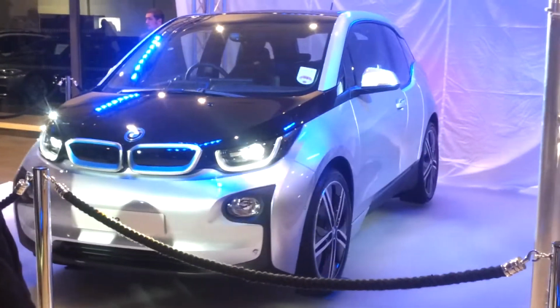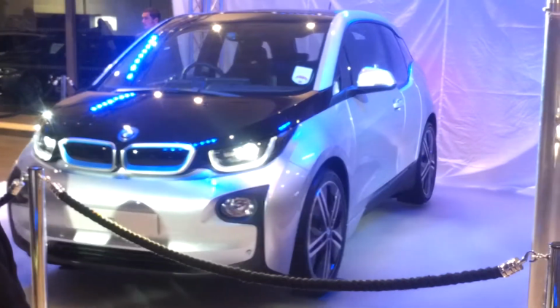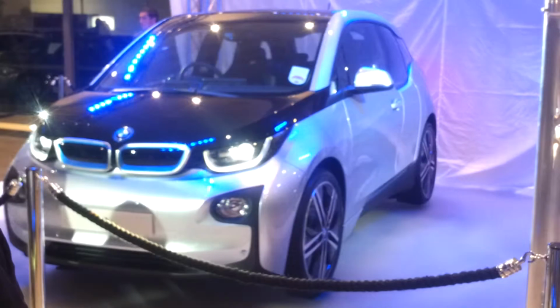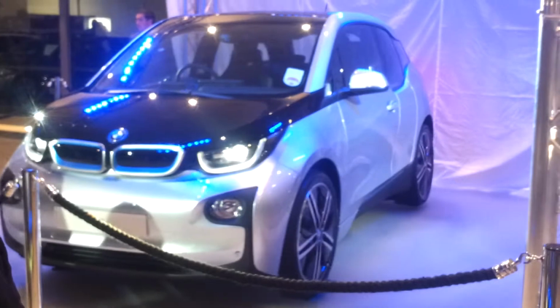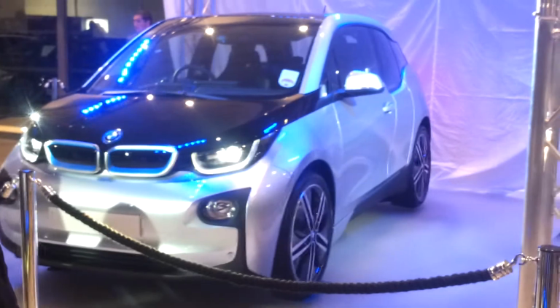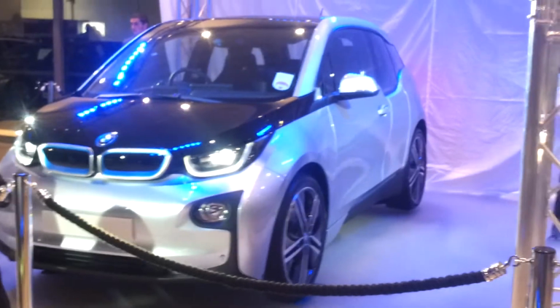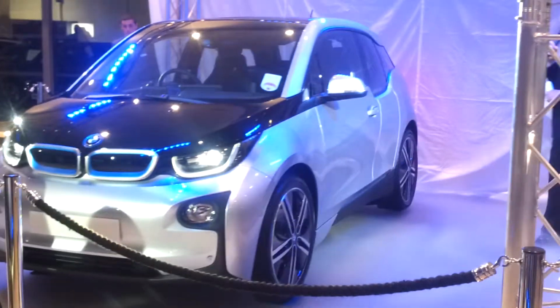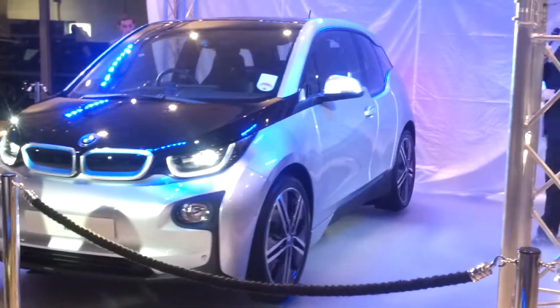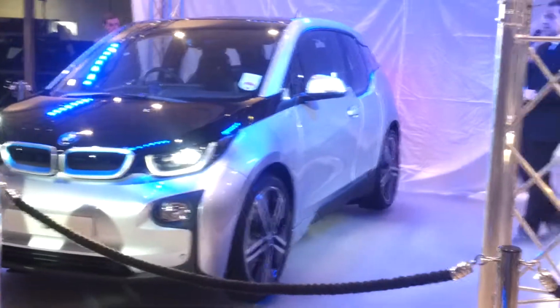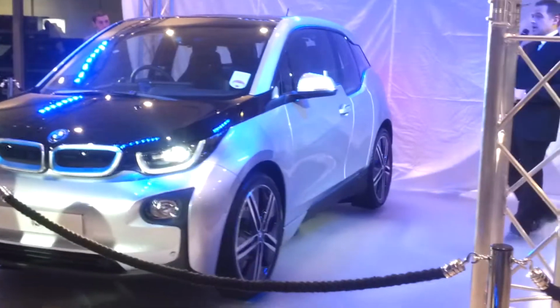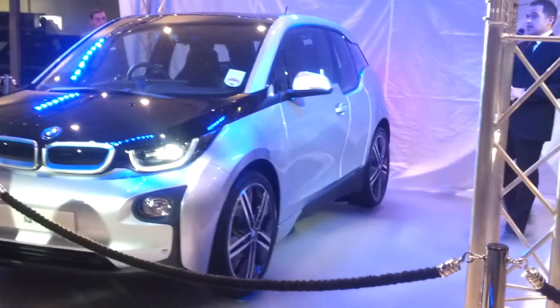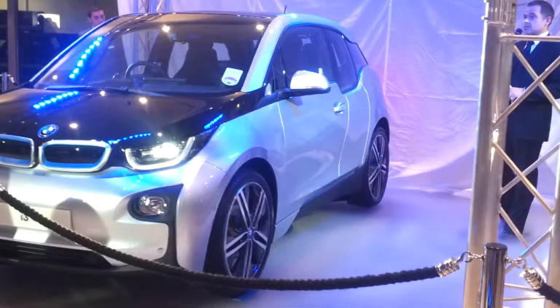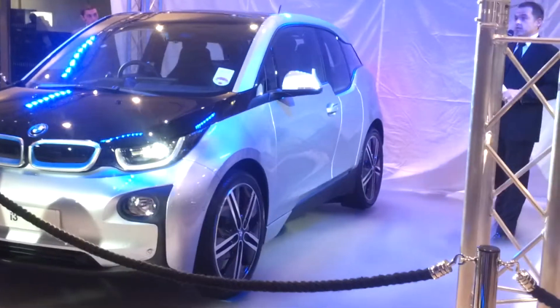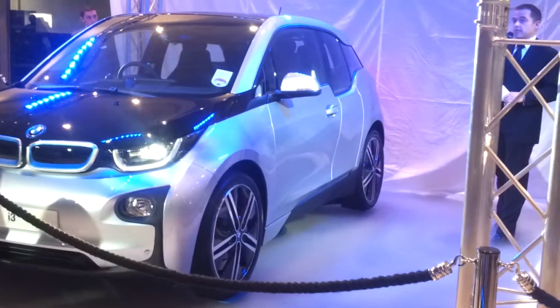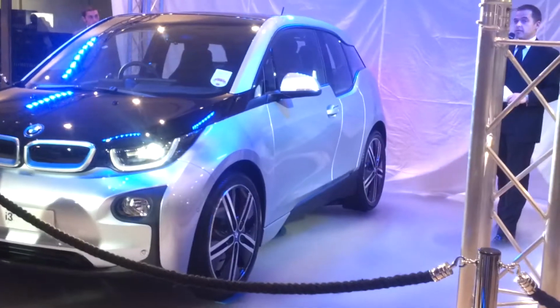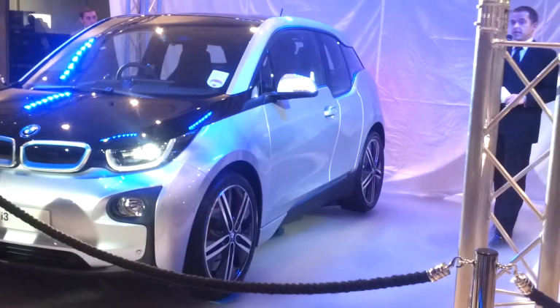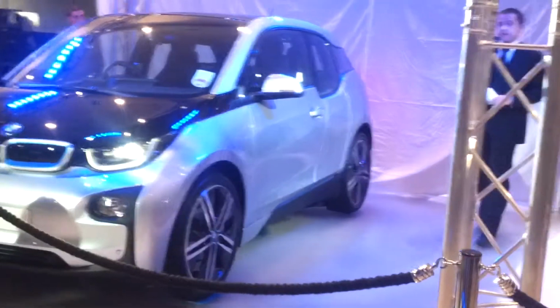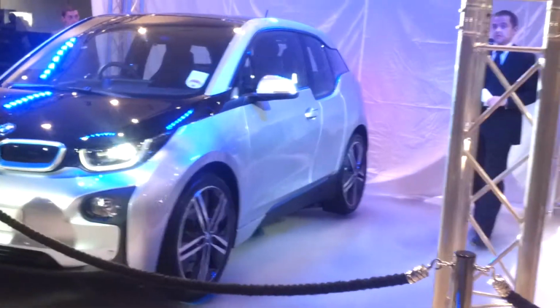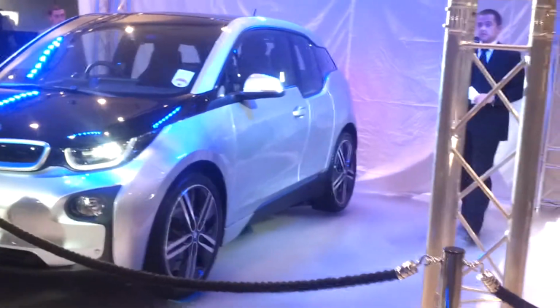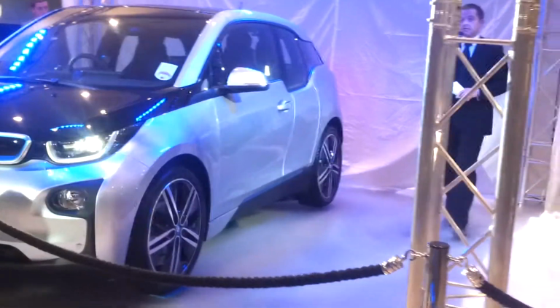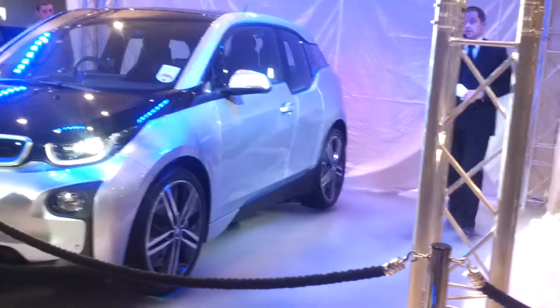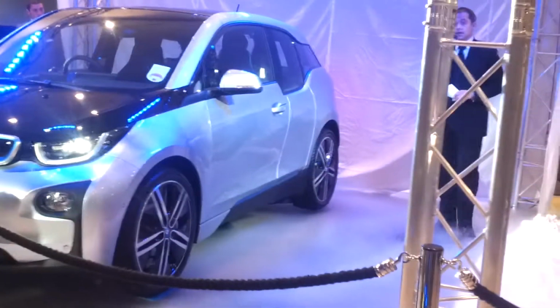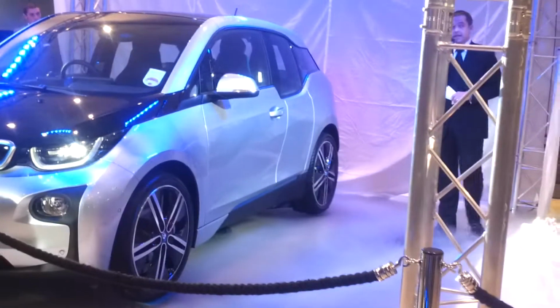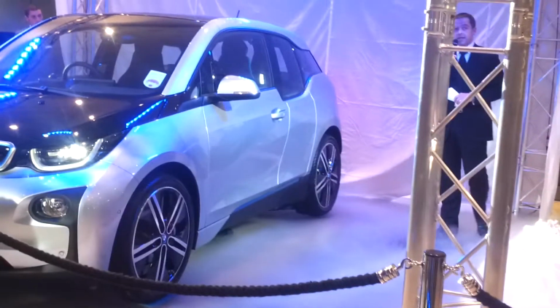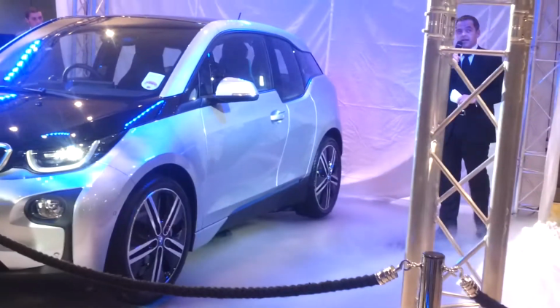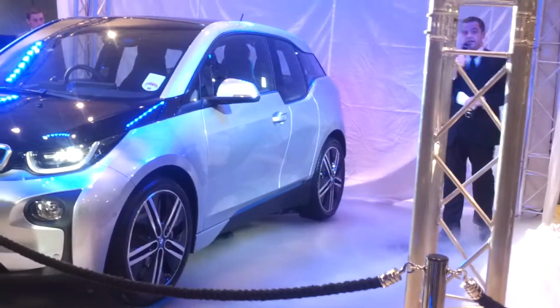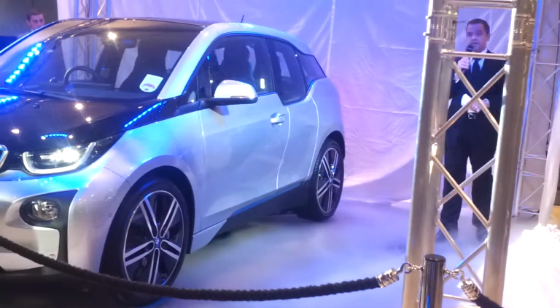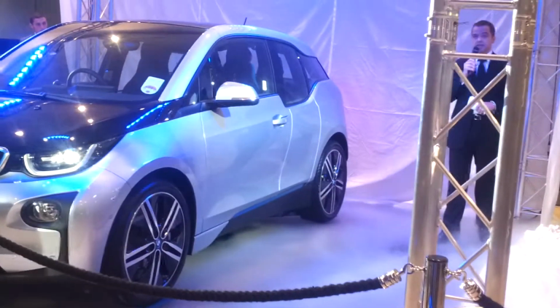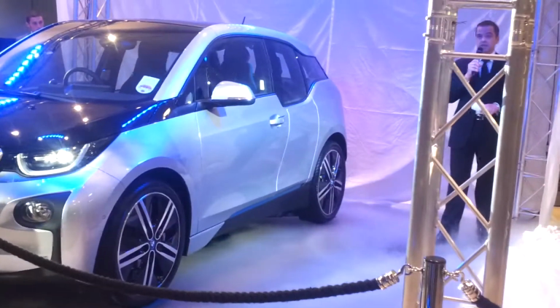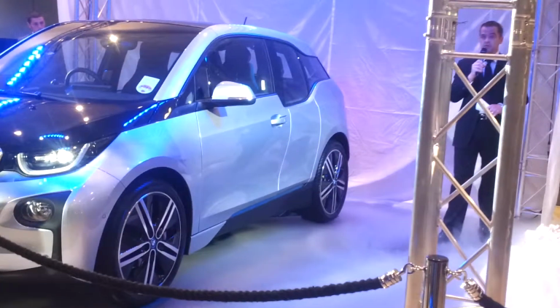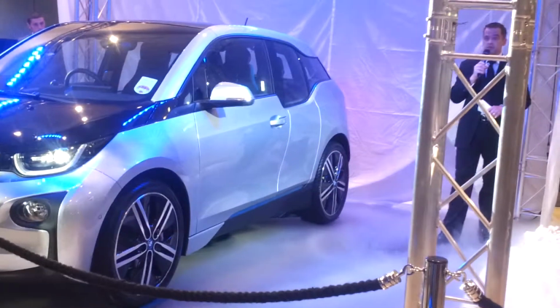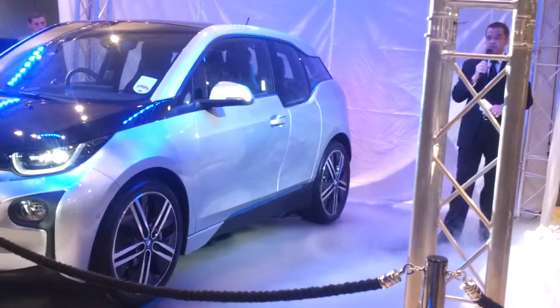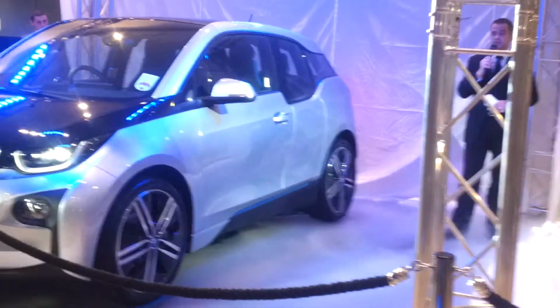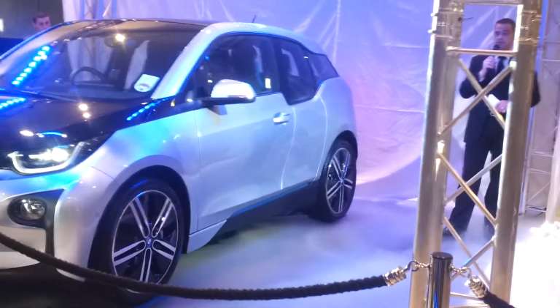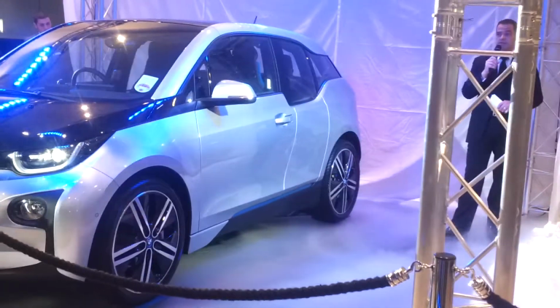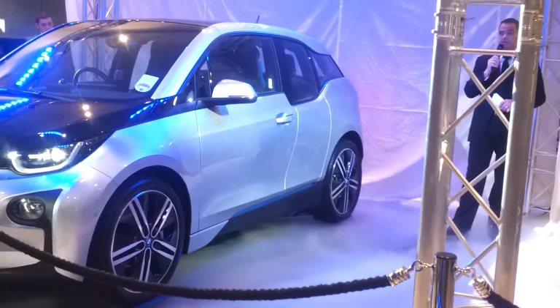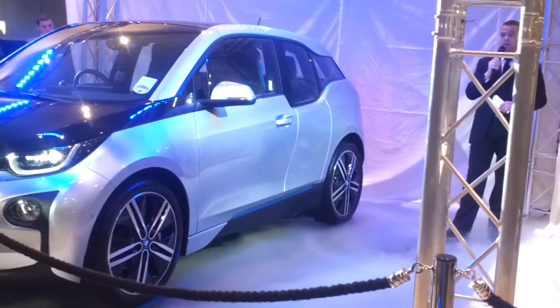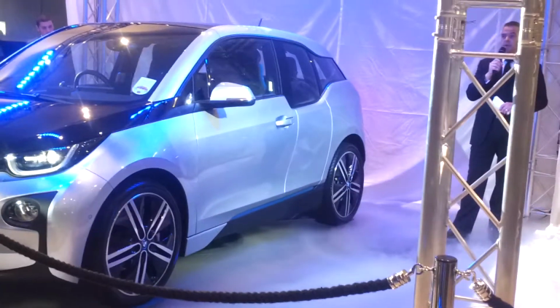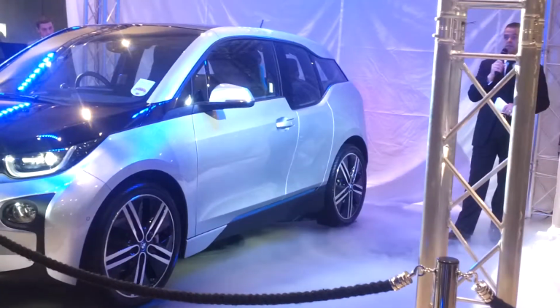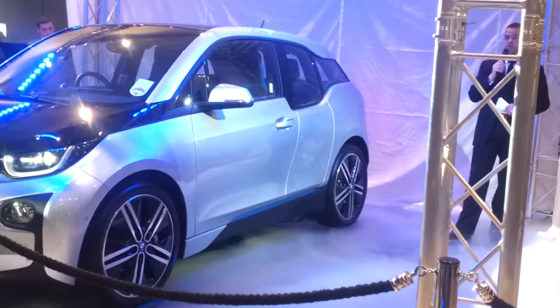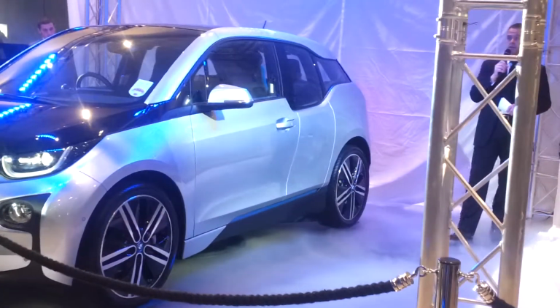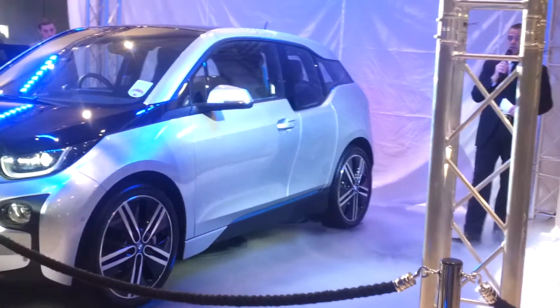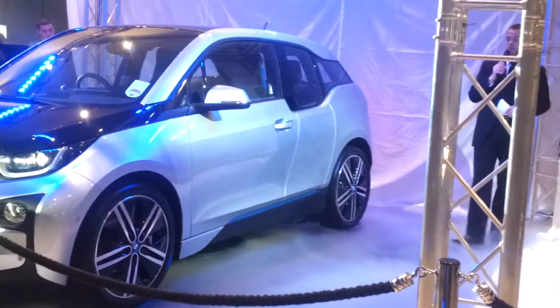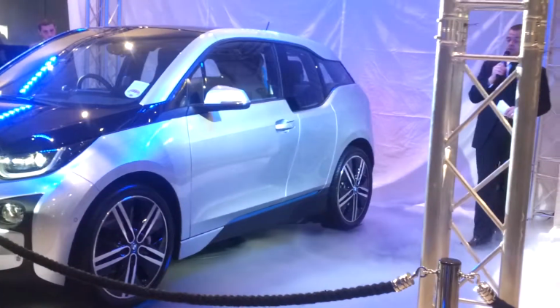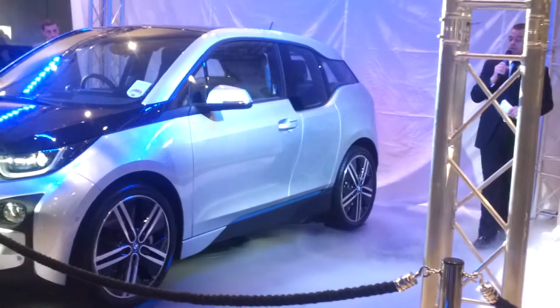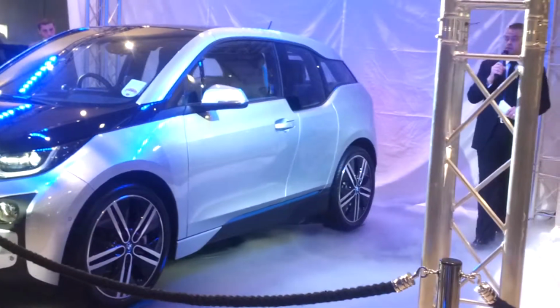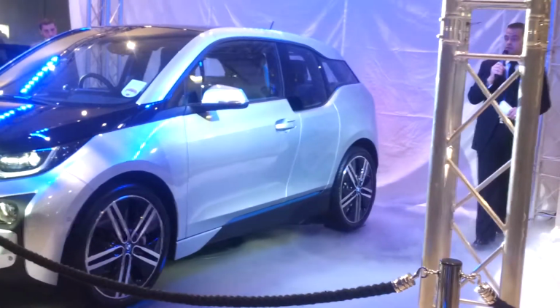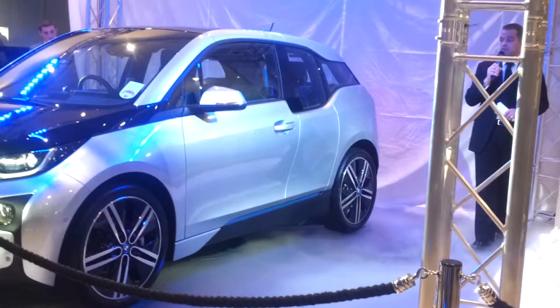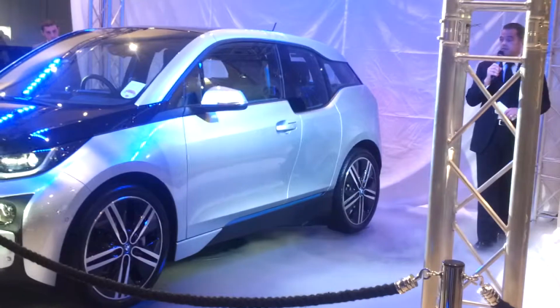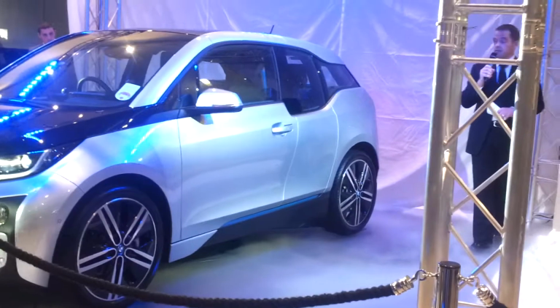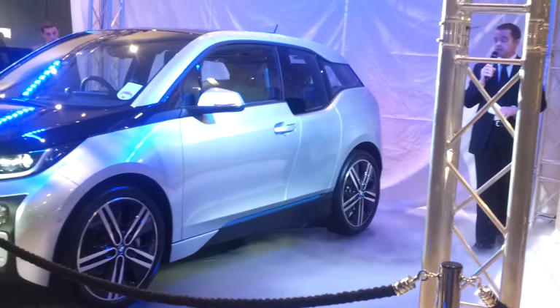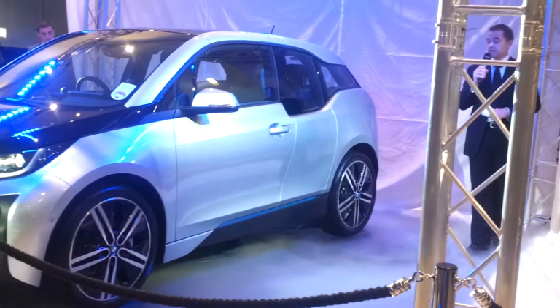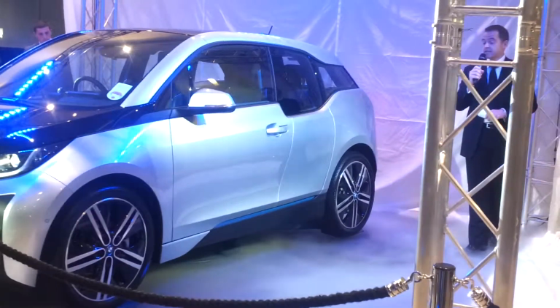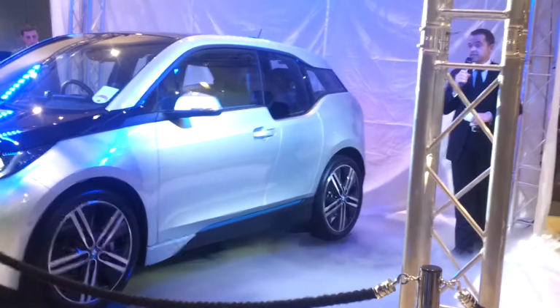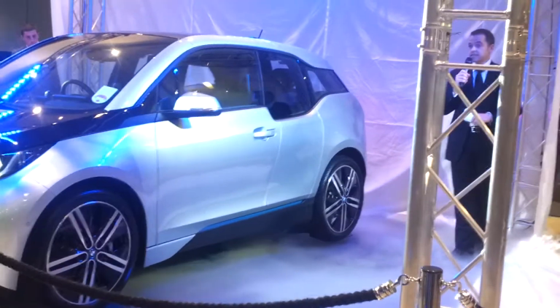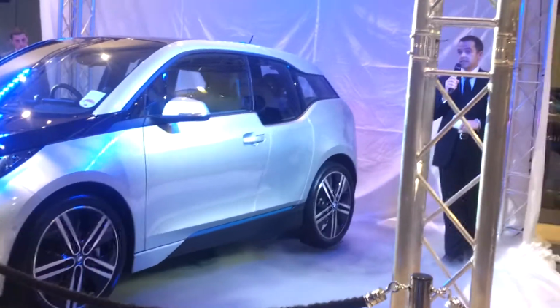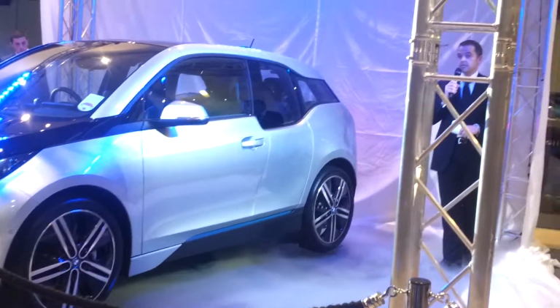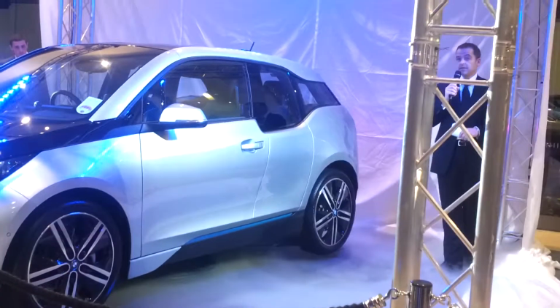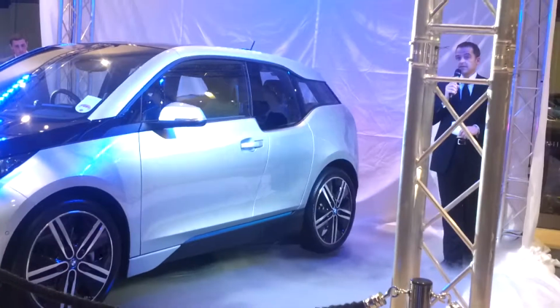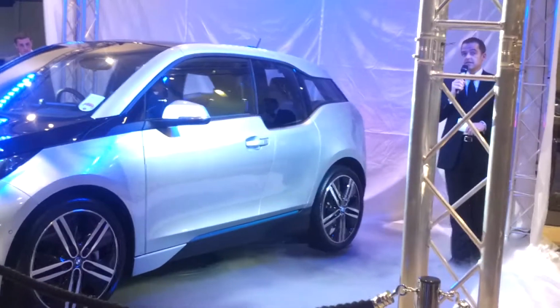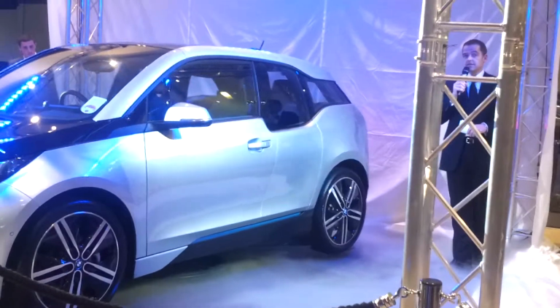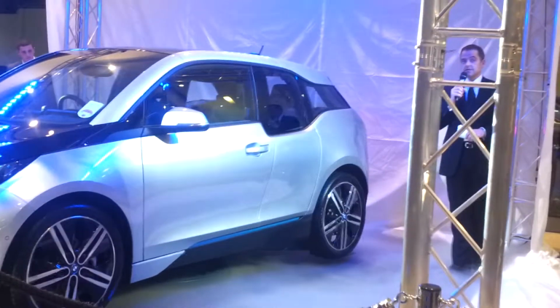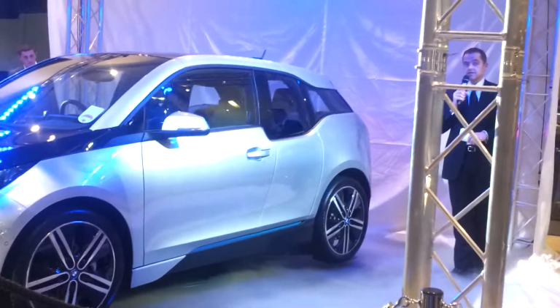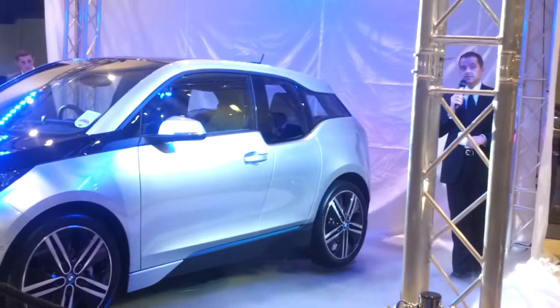Now all of those cars, both the Minis and the ActiveE 1 Series coupé, were all fitted with telematics systems.